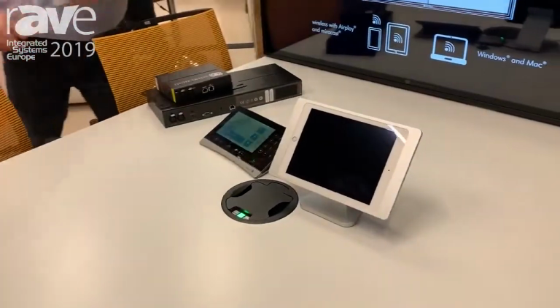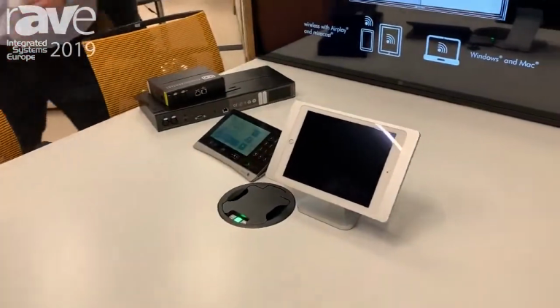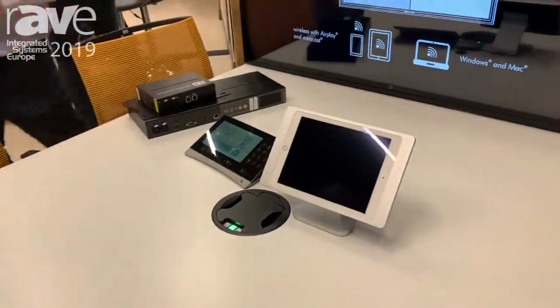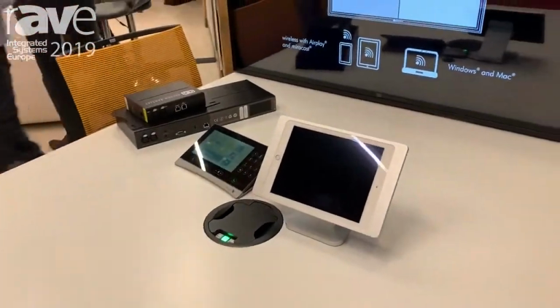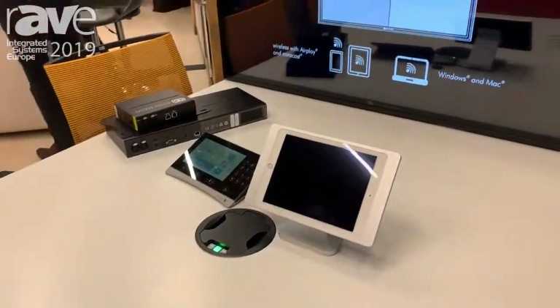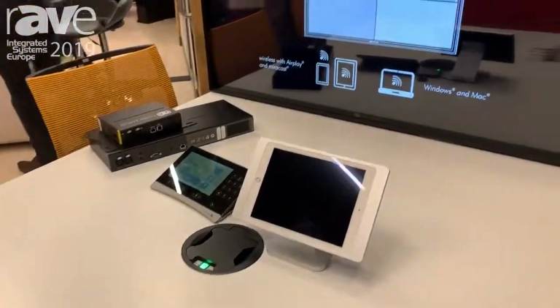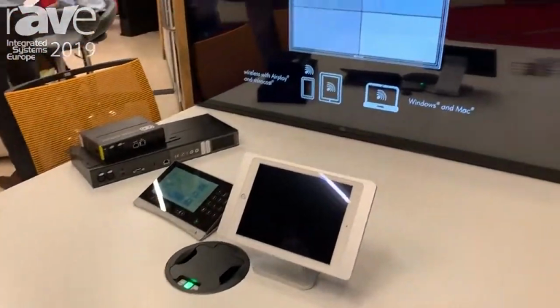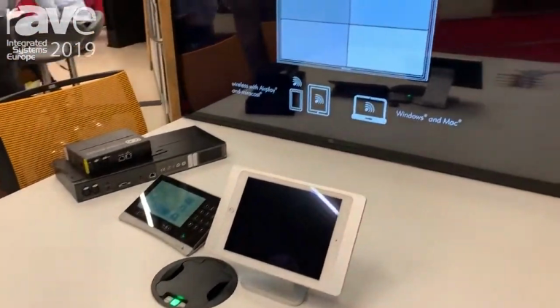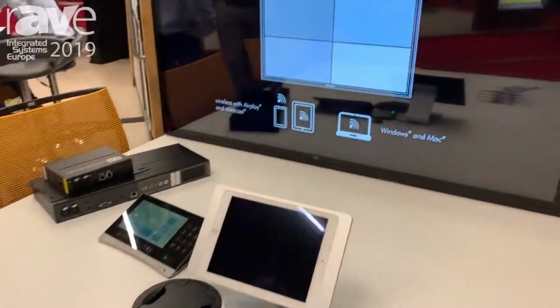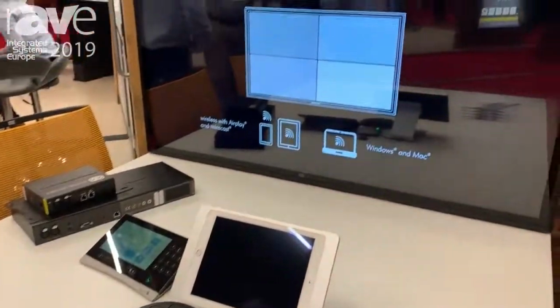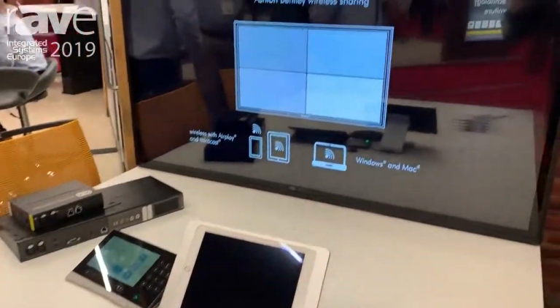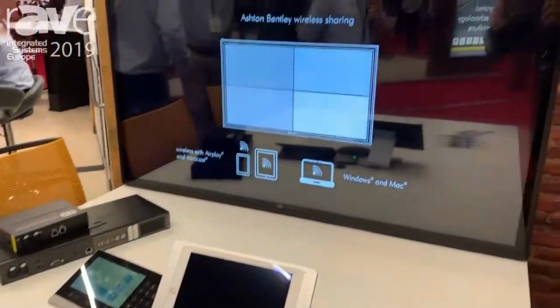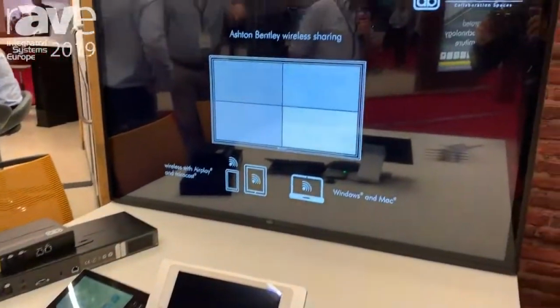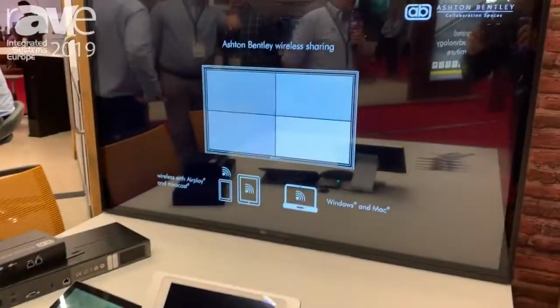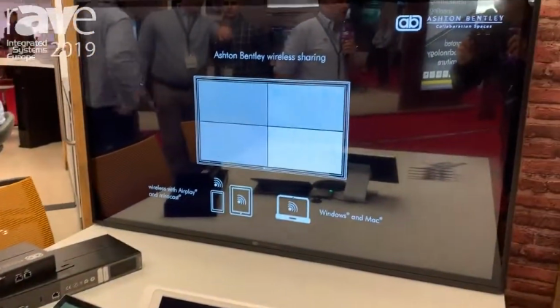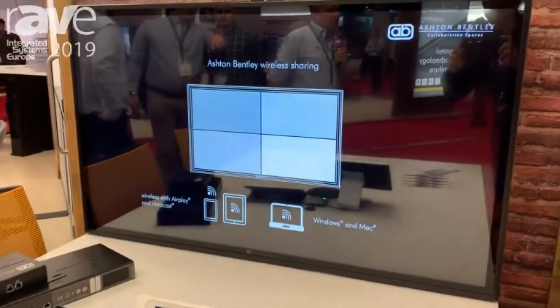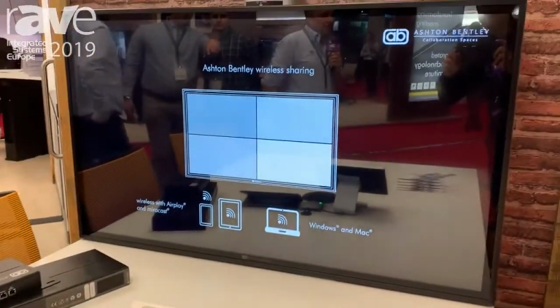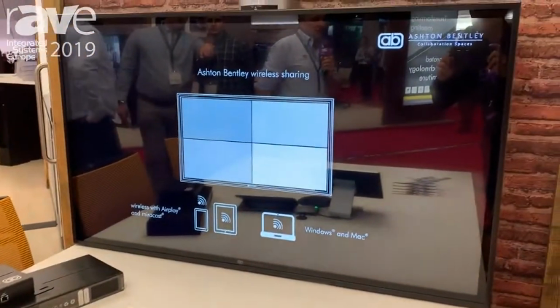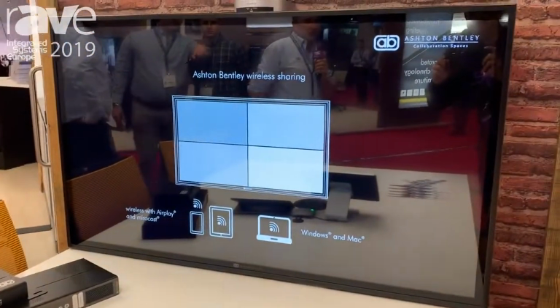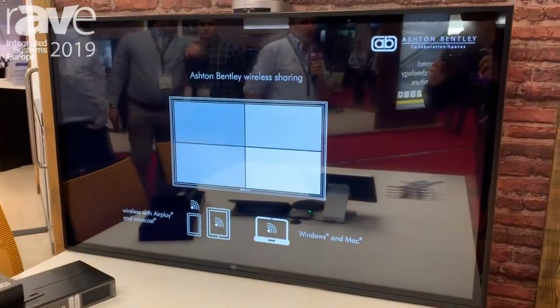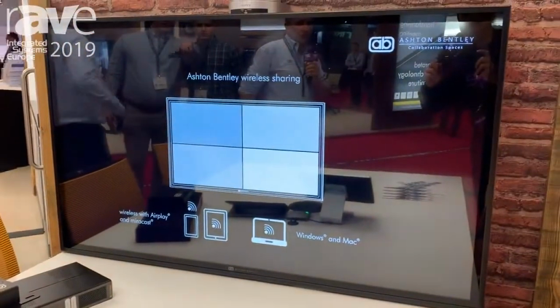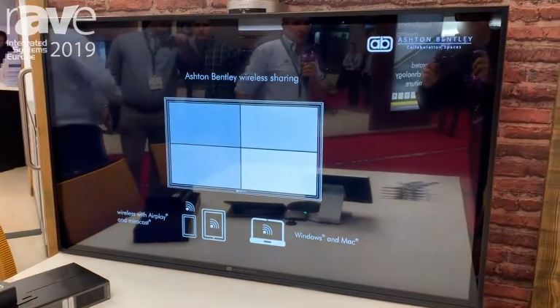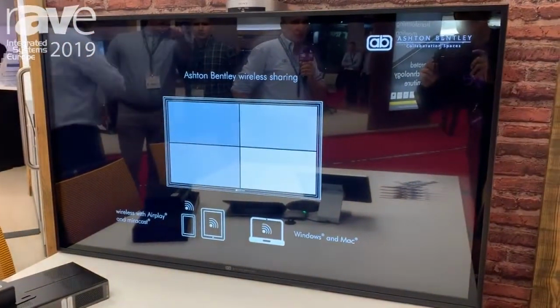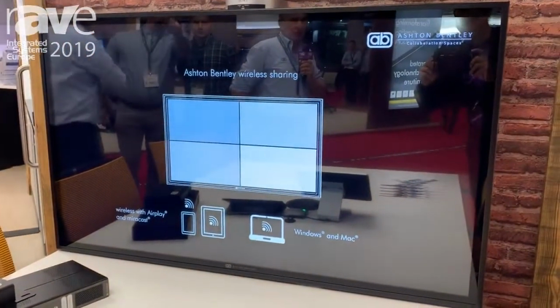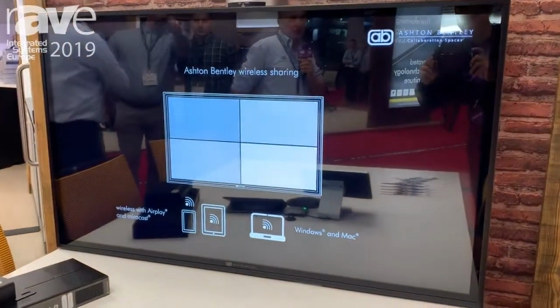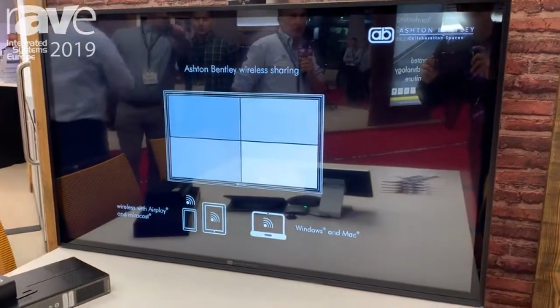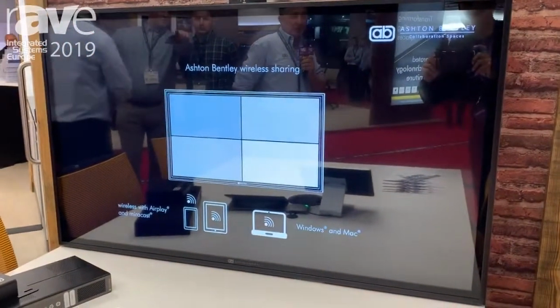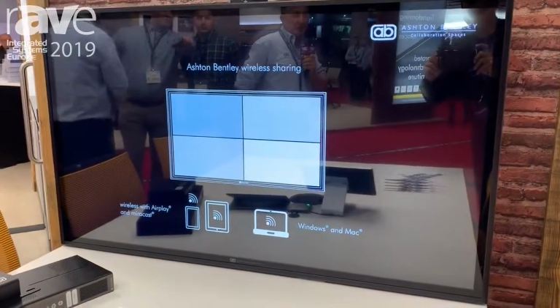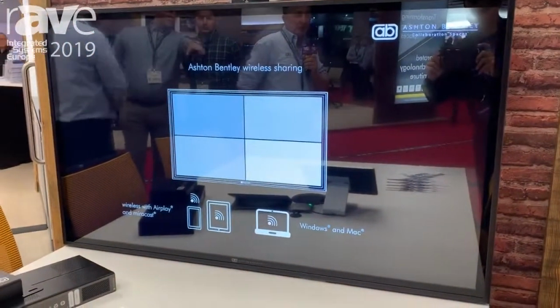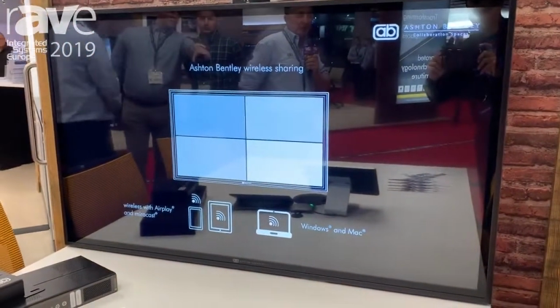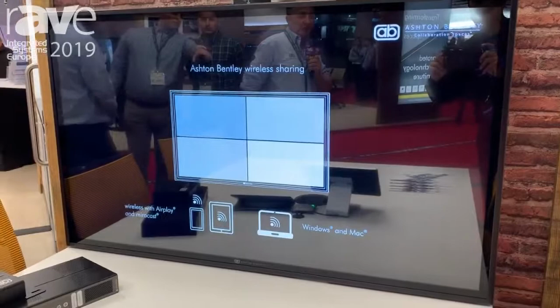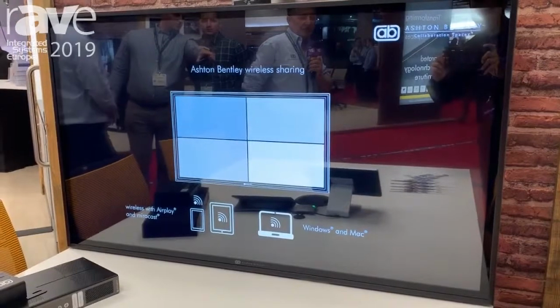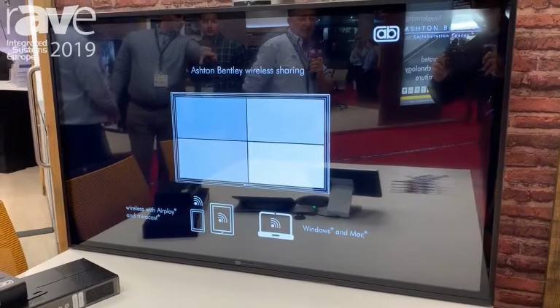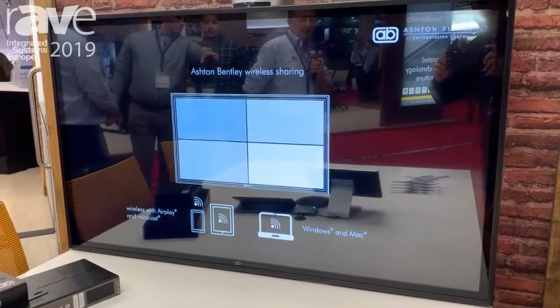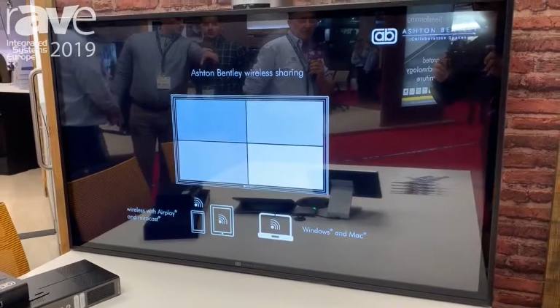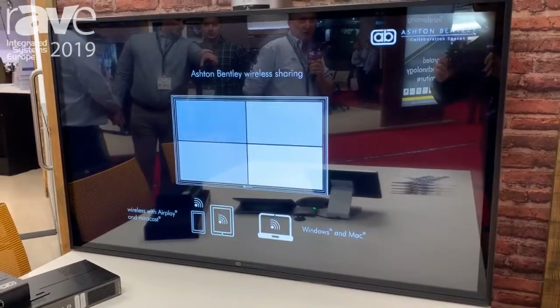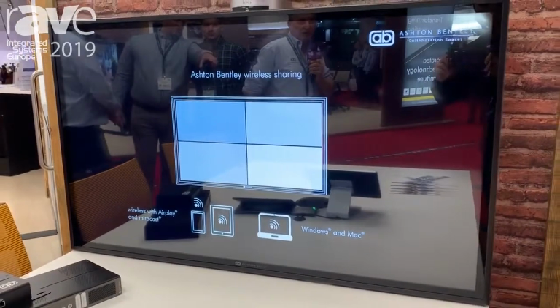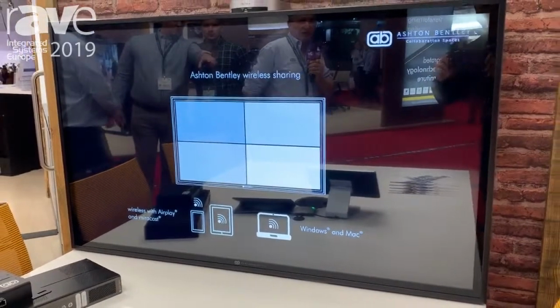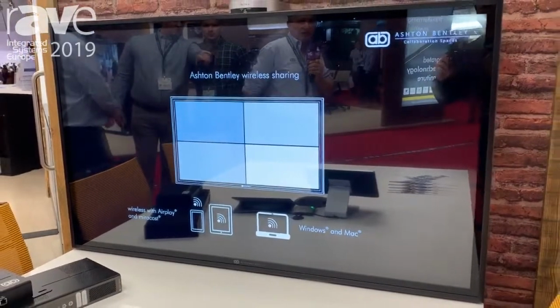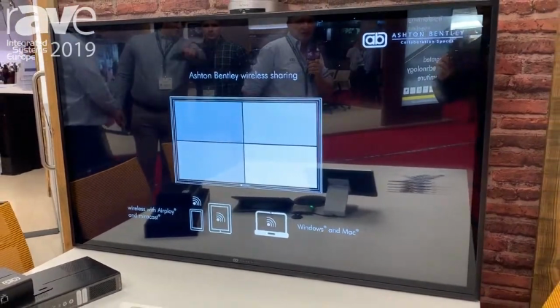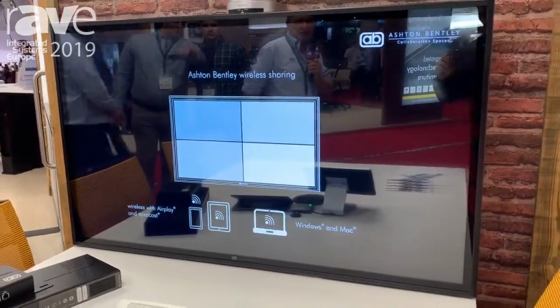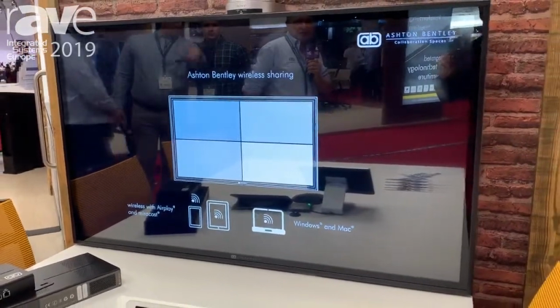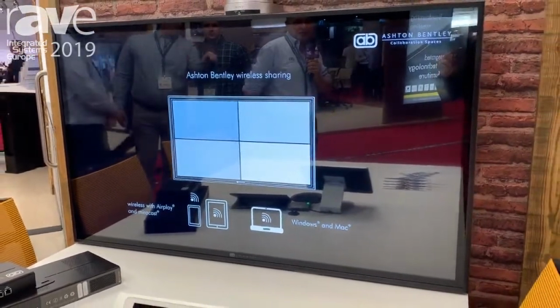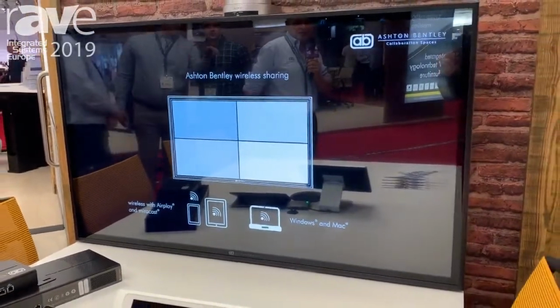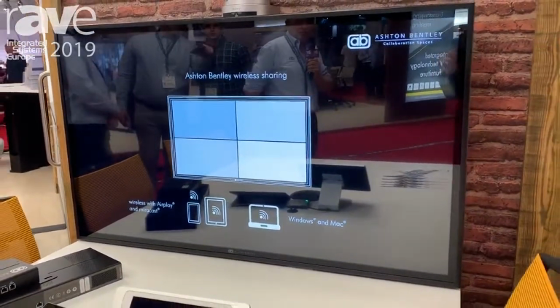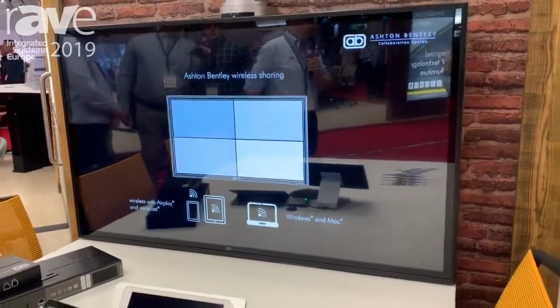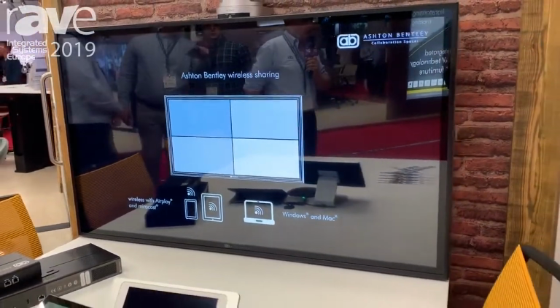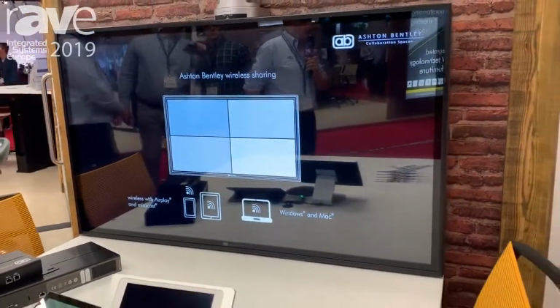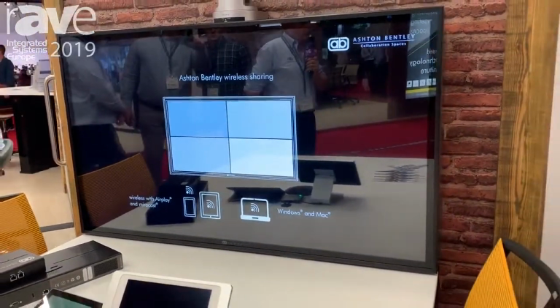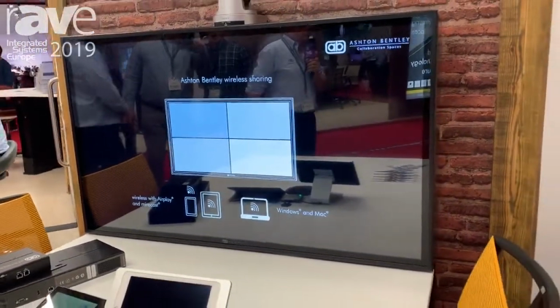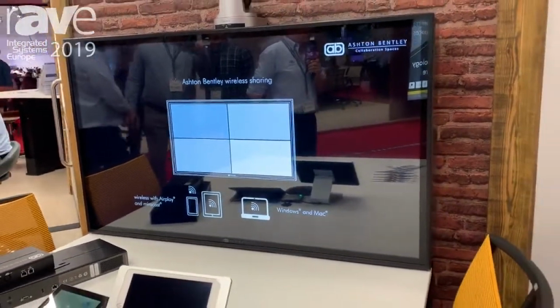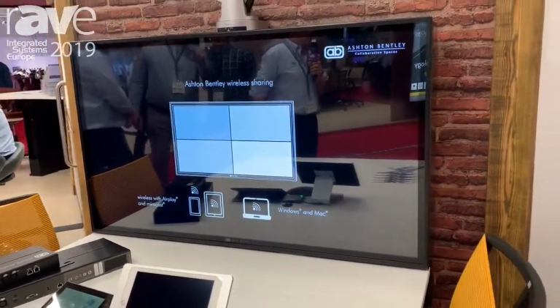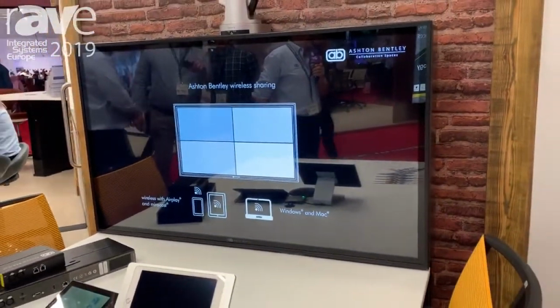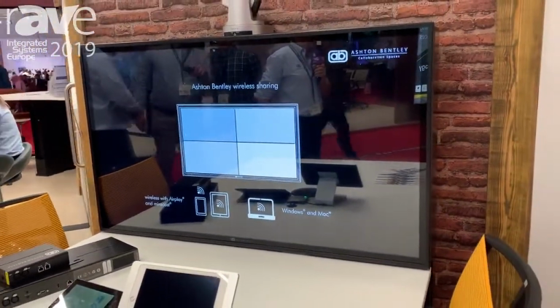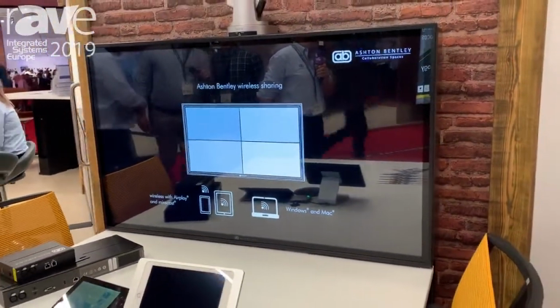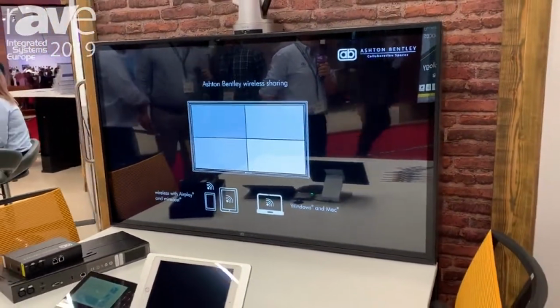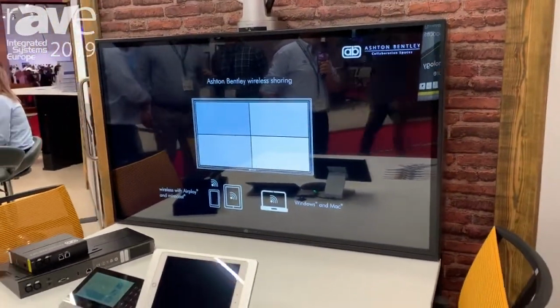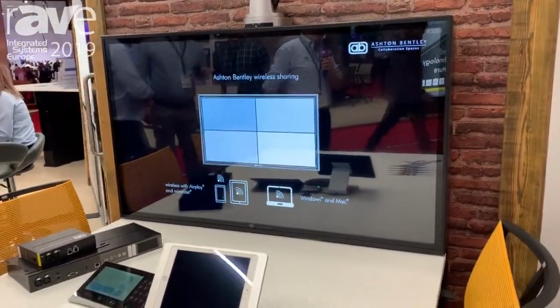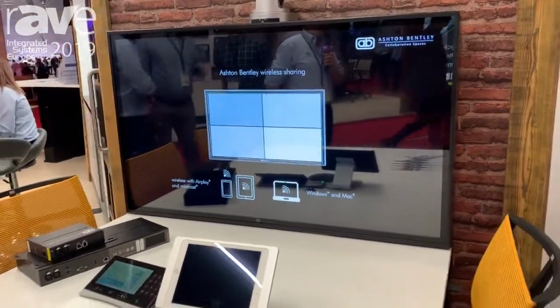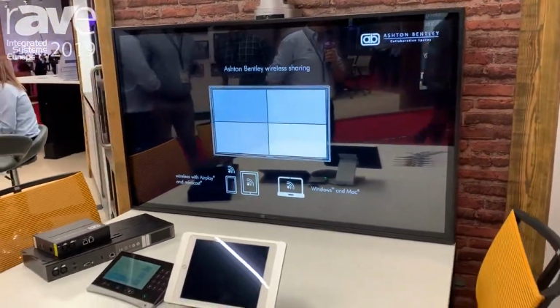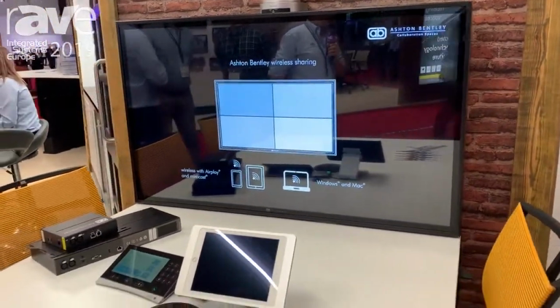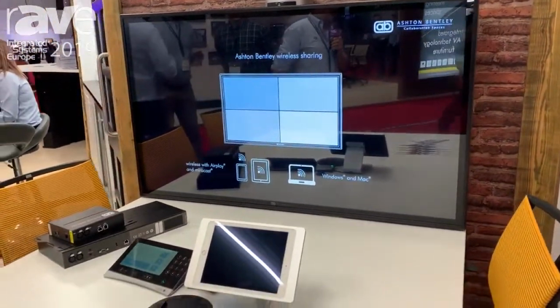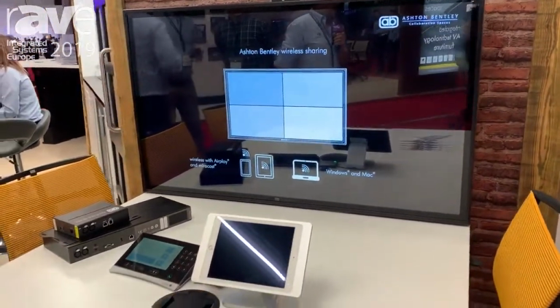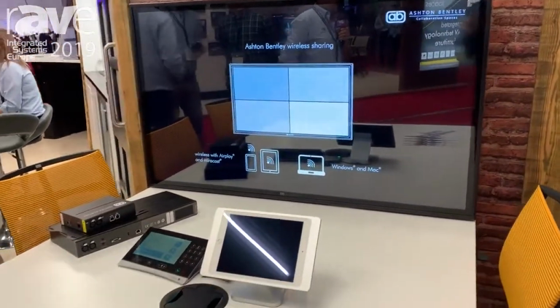This can be used with any video platform you wish. We're showing it here with Starleaf and we're also highlighting our new 4K wireless input devices.